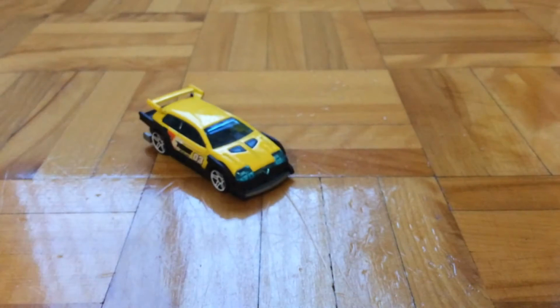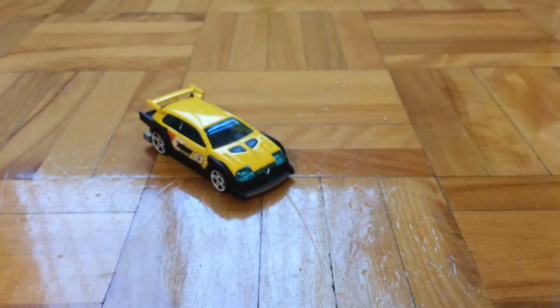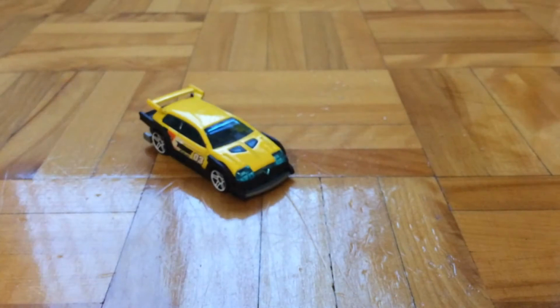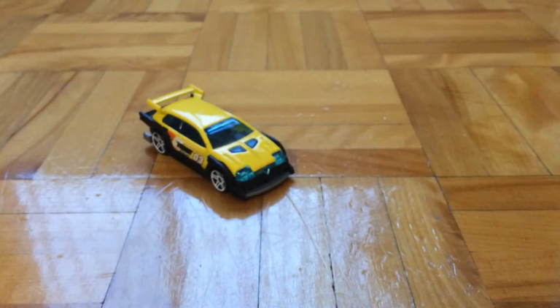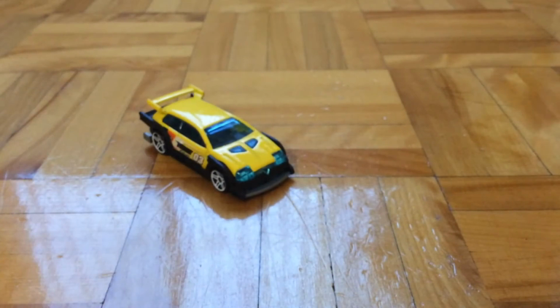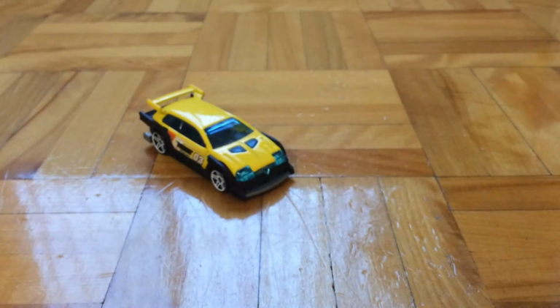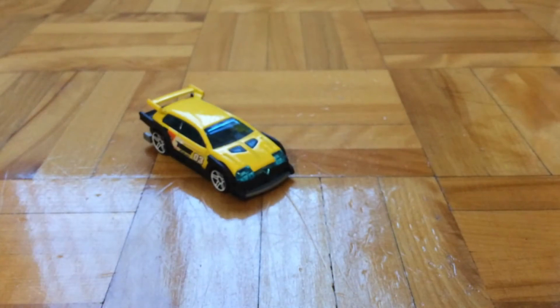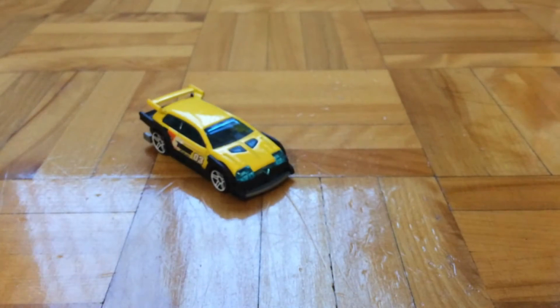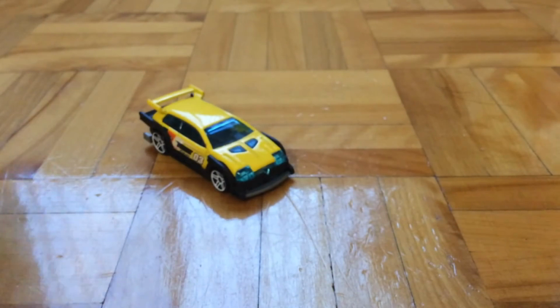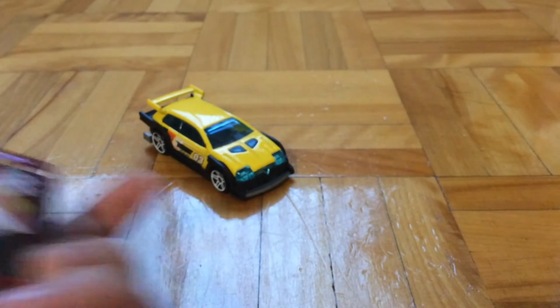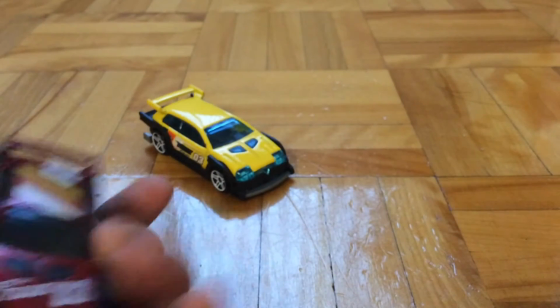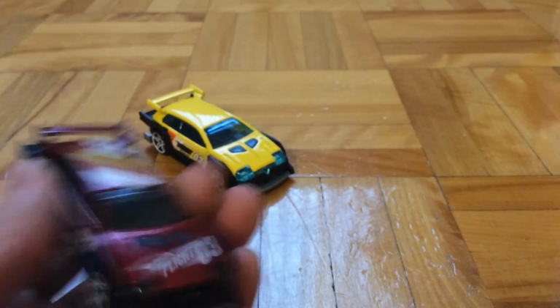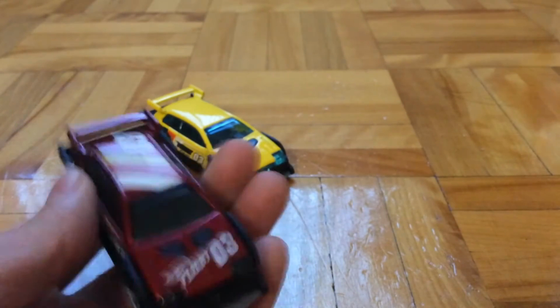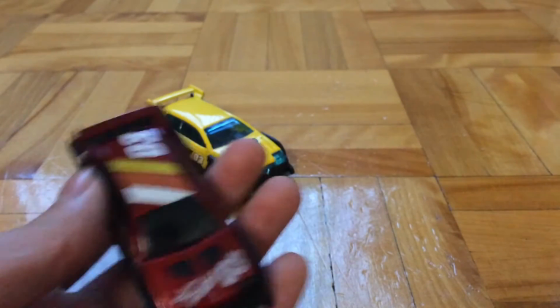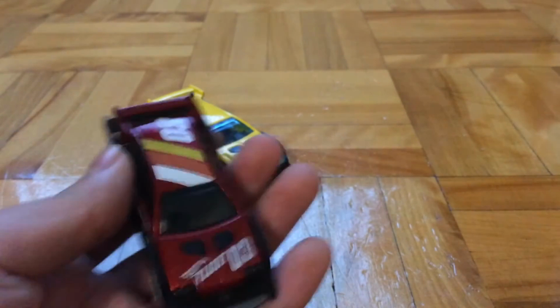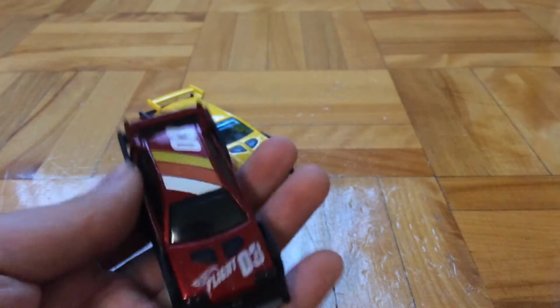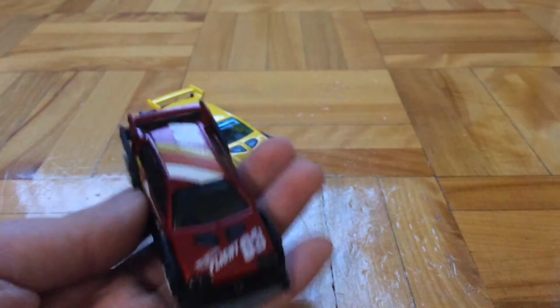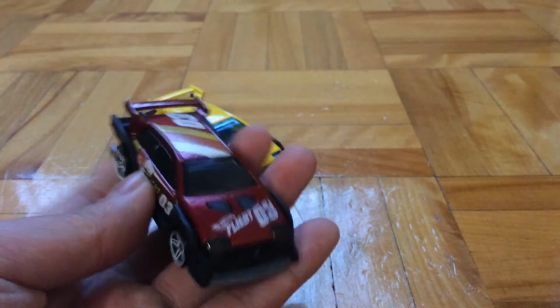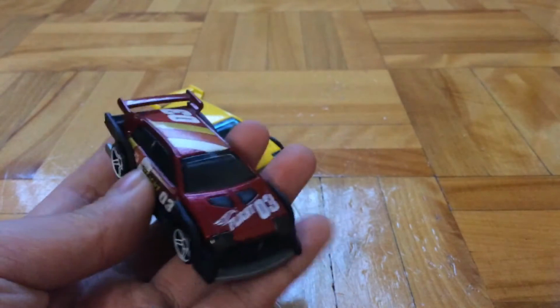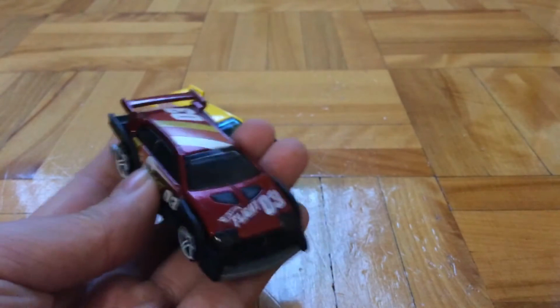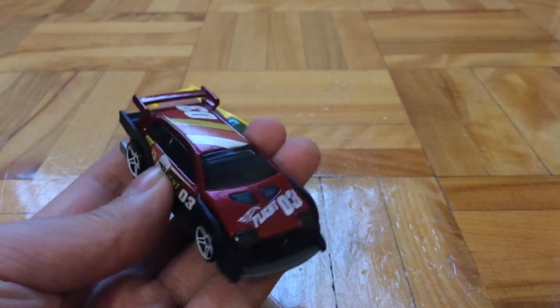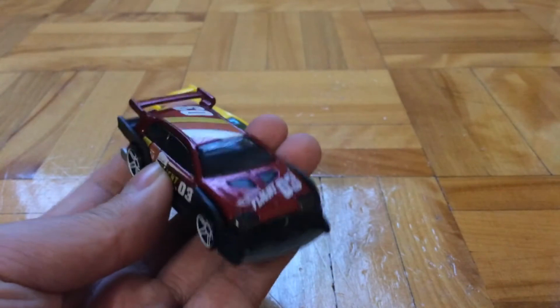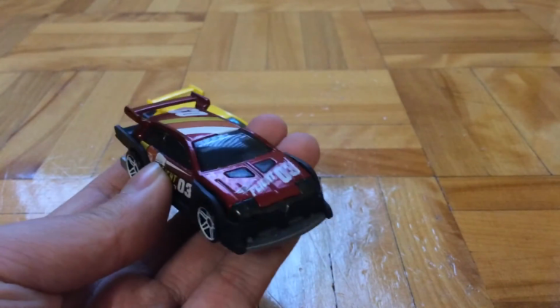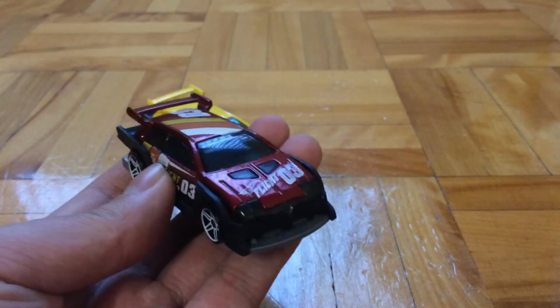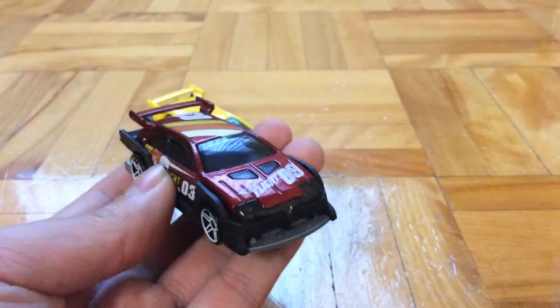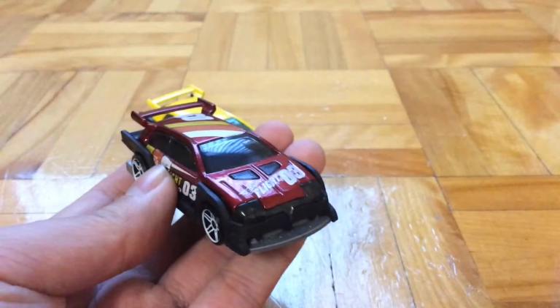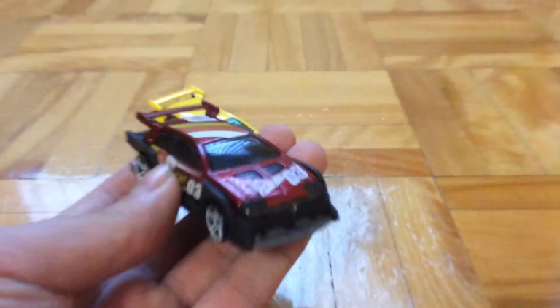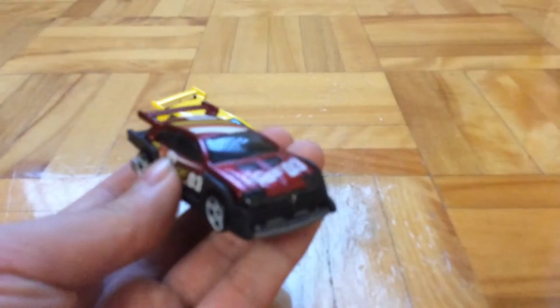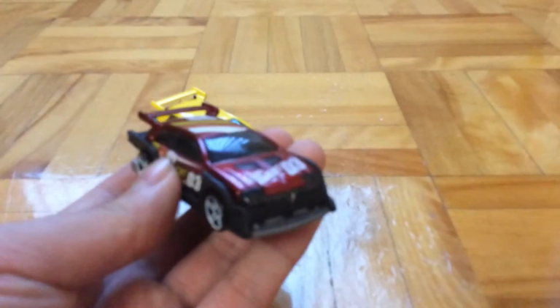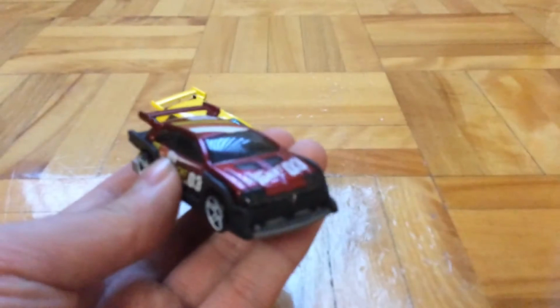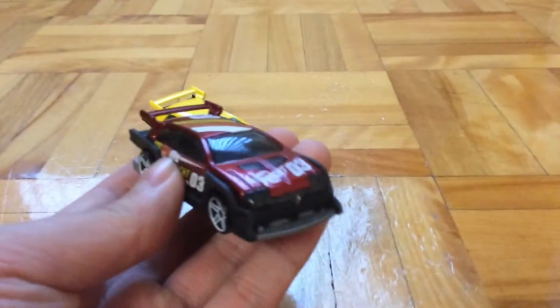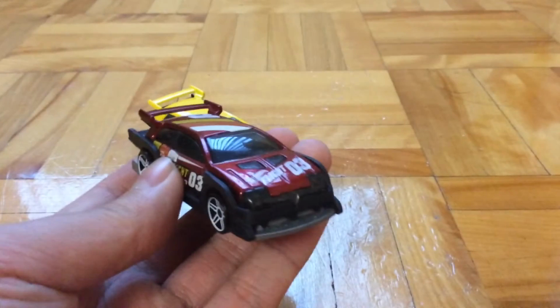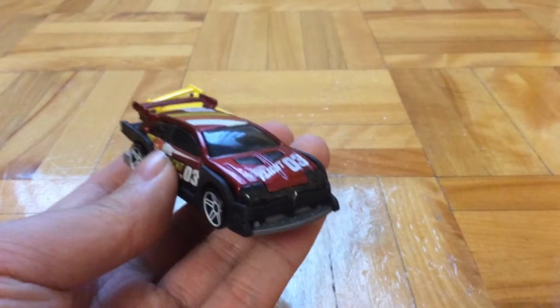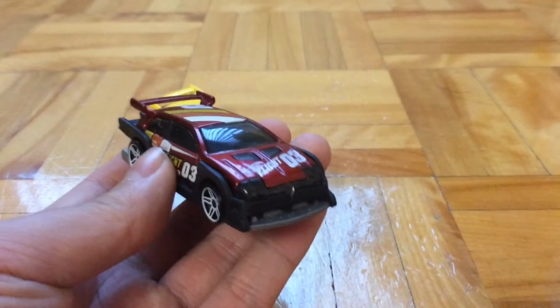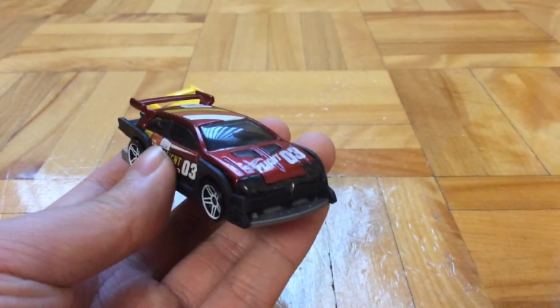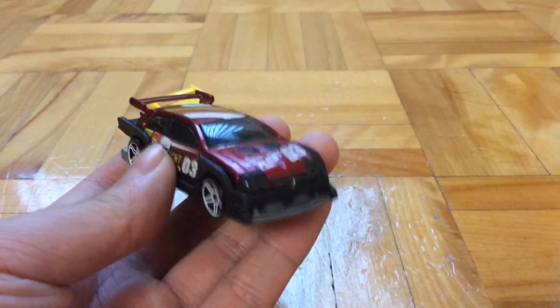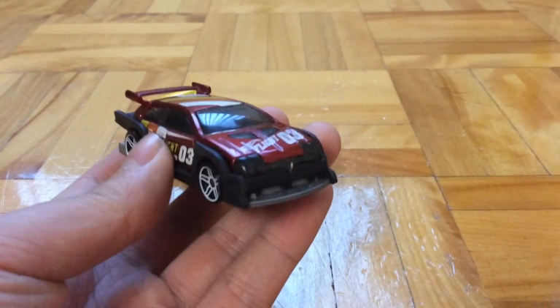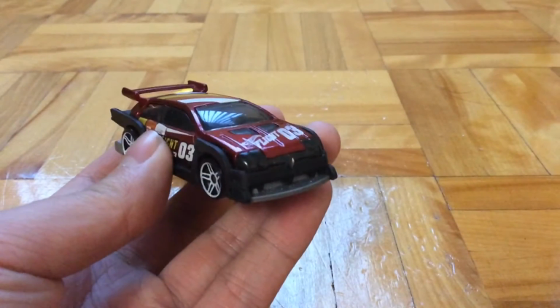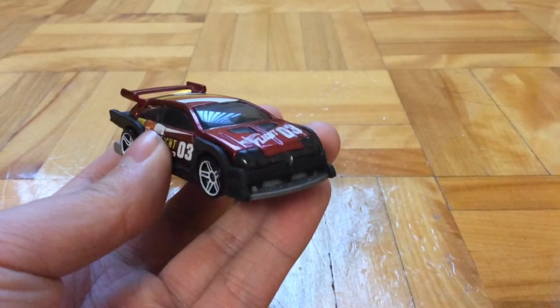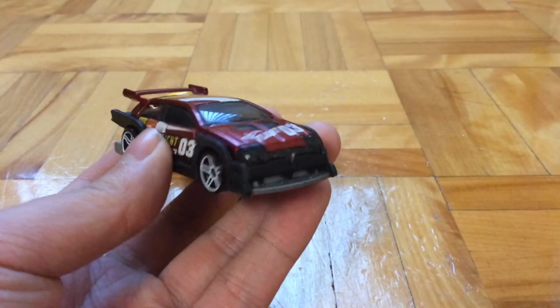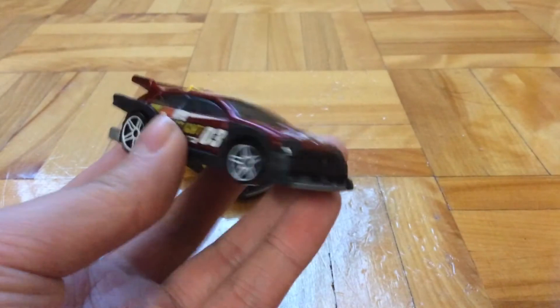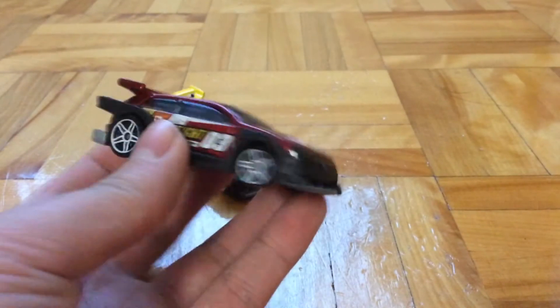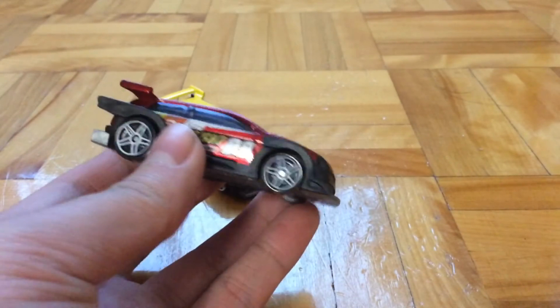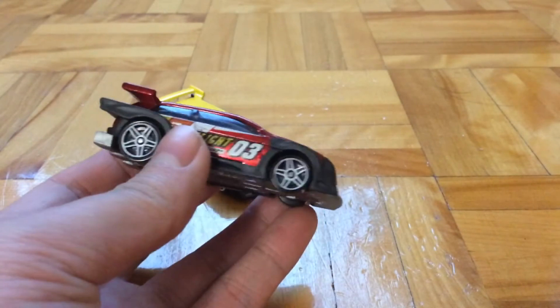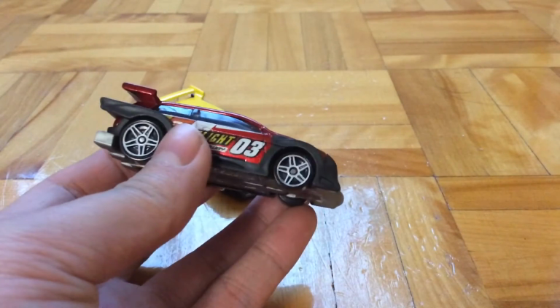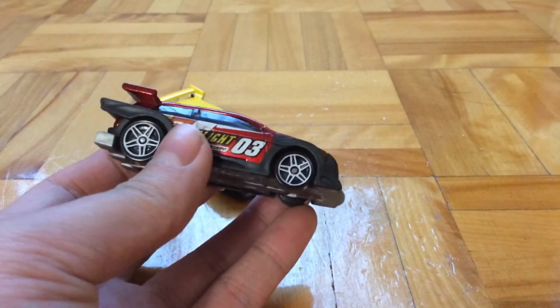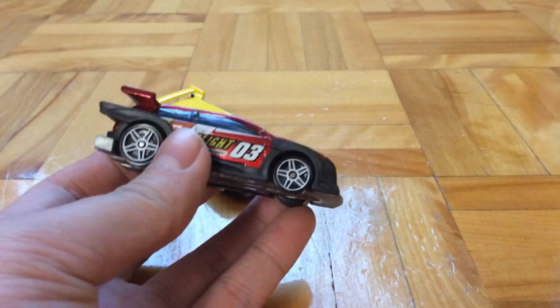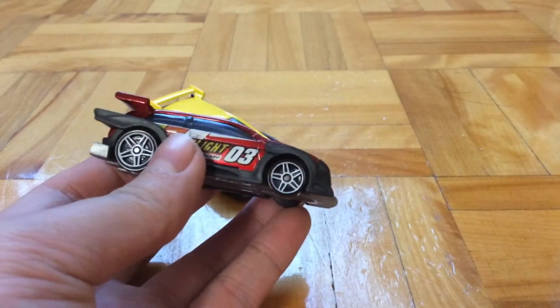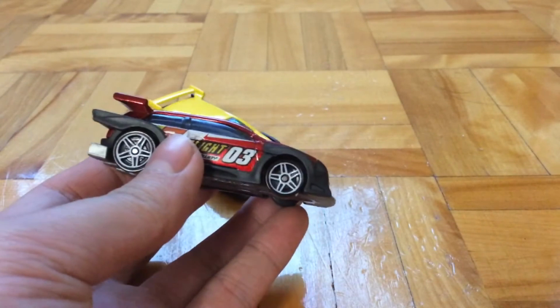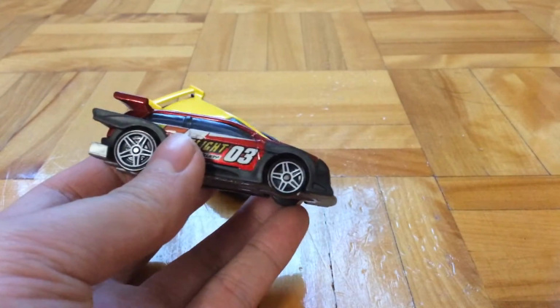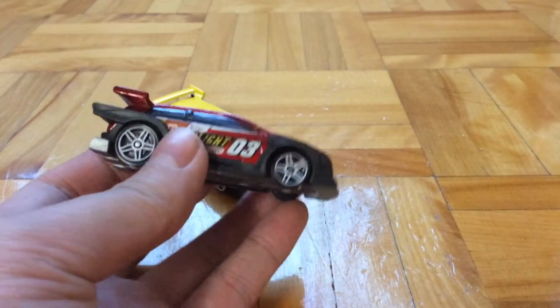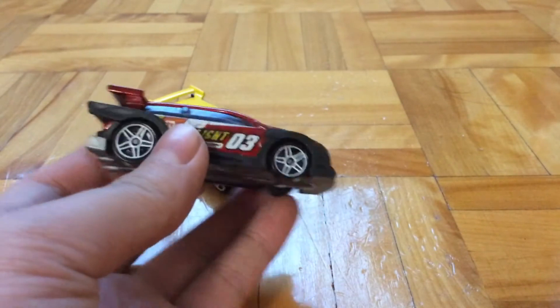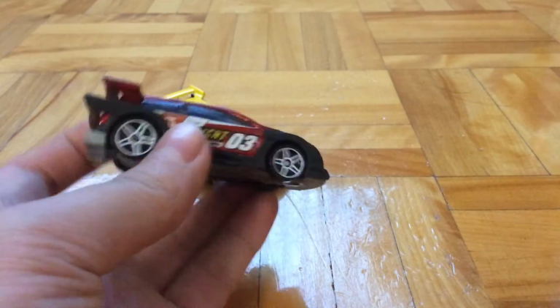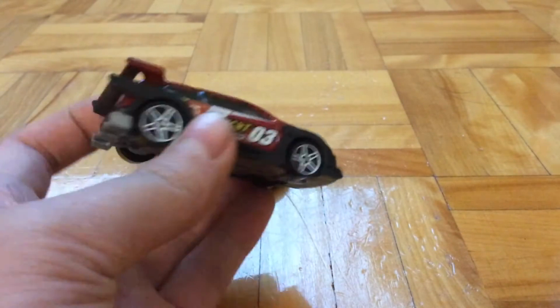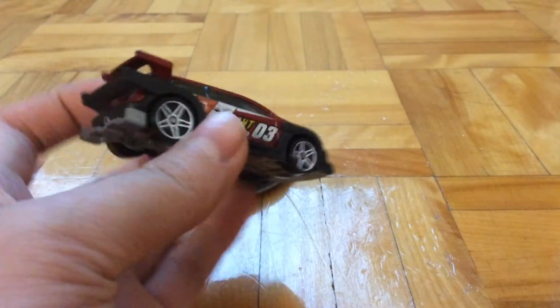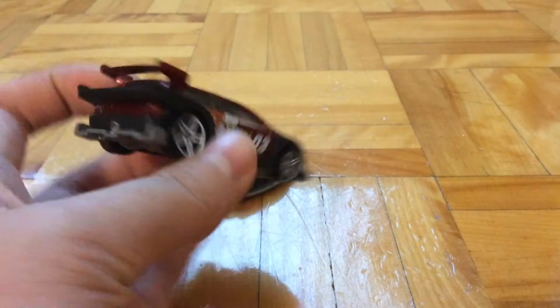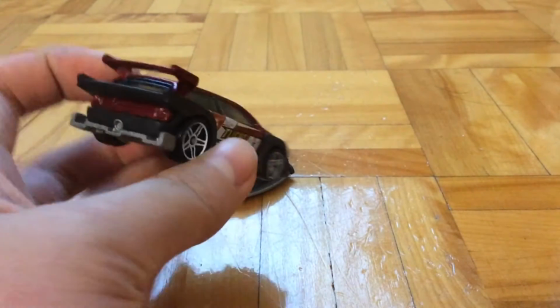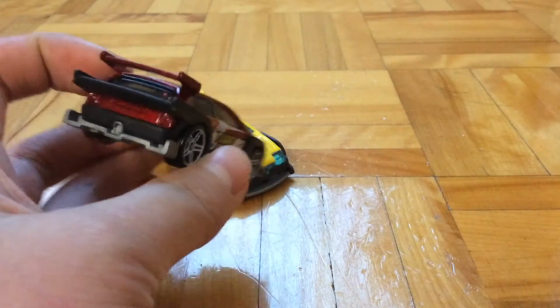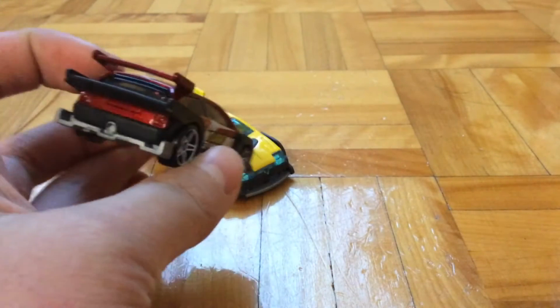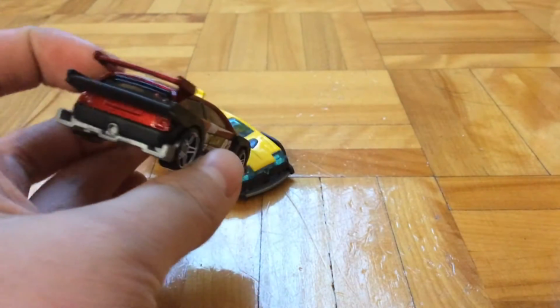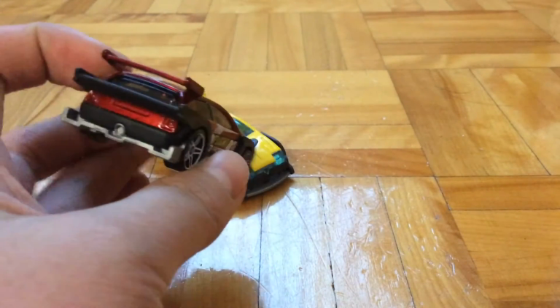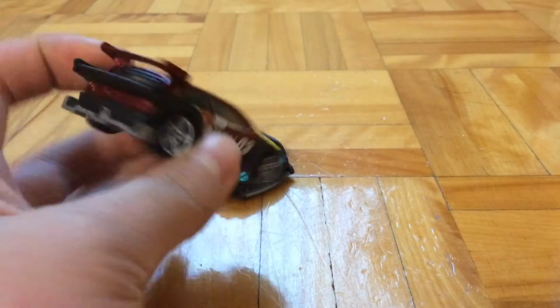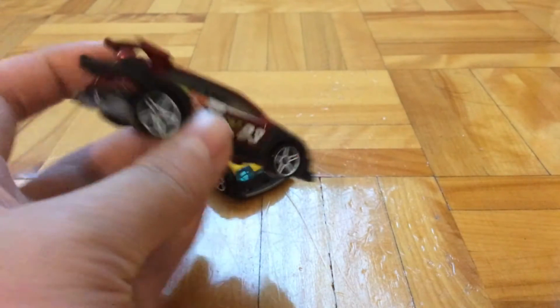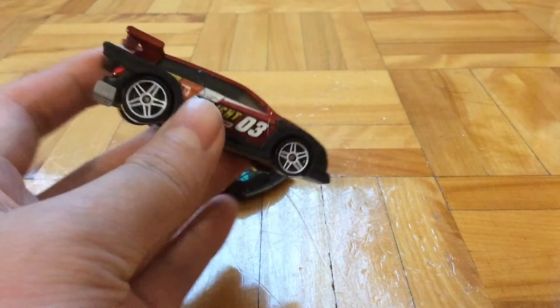It has a plastic-based metal body, looking pretty good. Then we've got this version, which is basically the better version — it's from 2011, so that explains why.